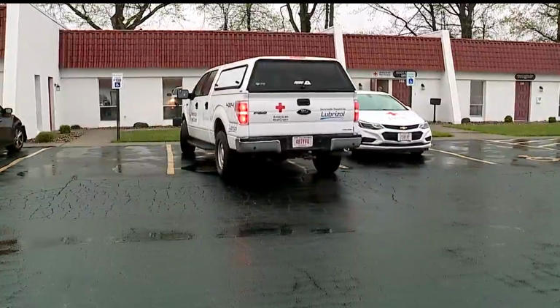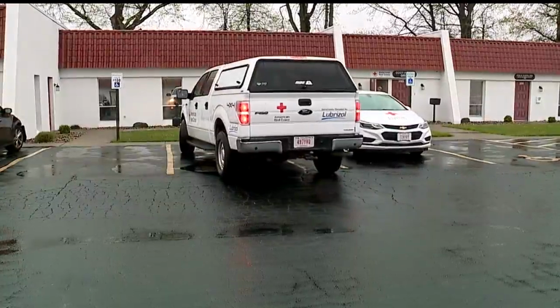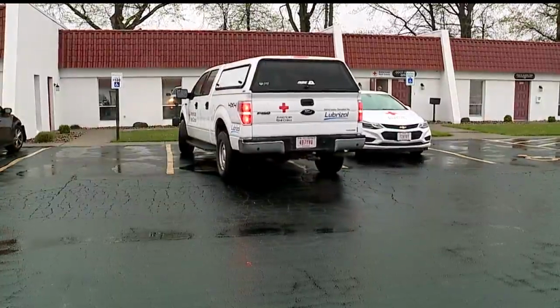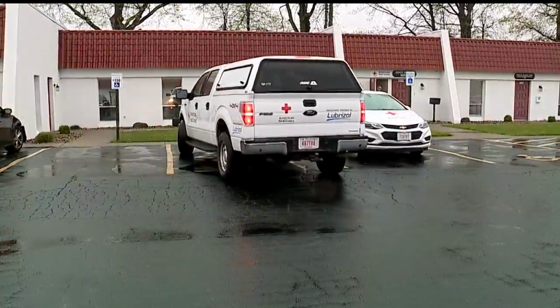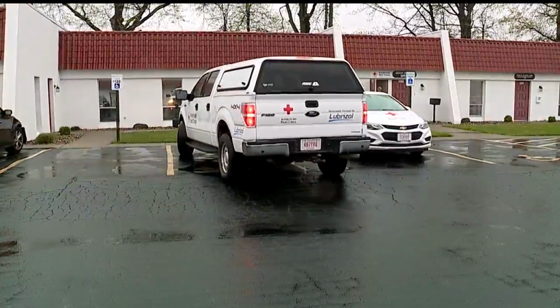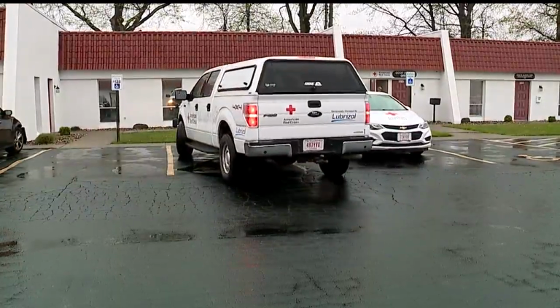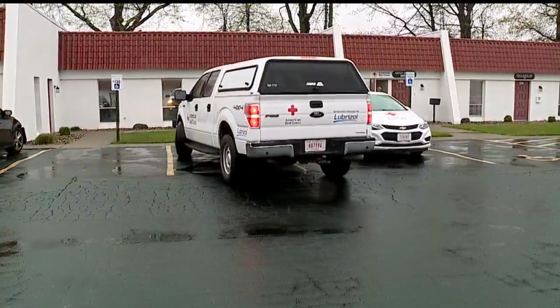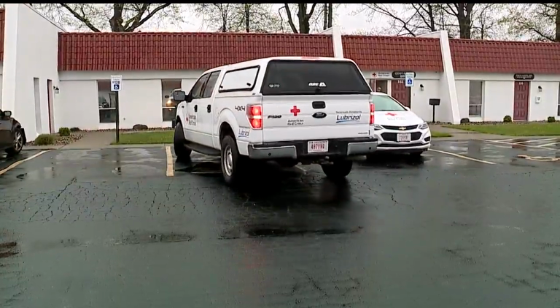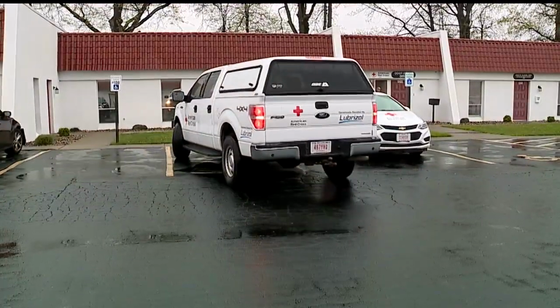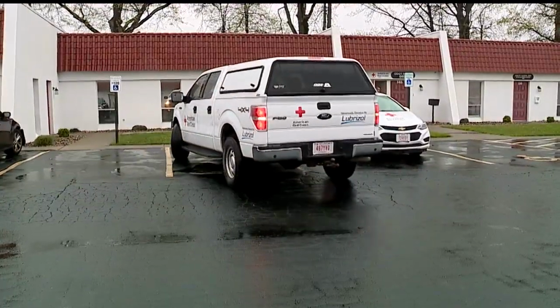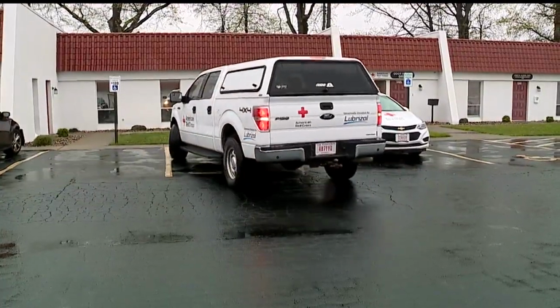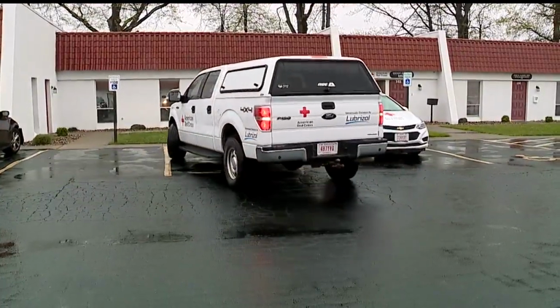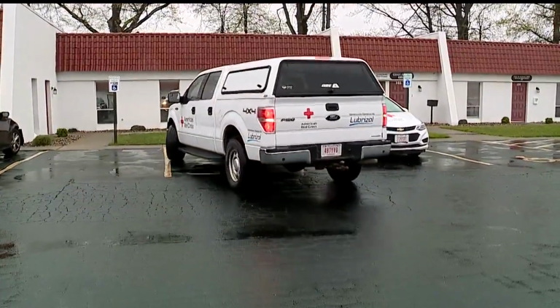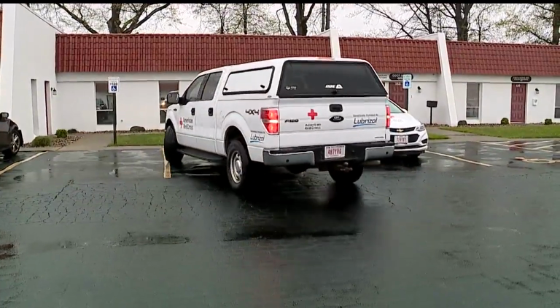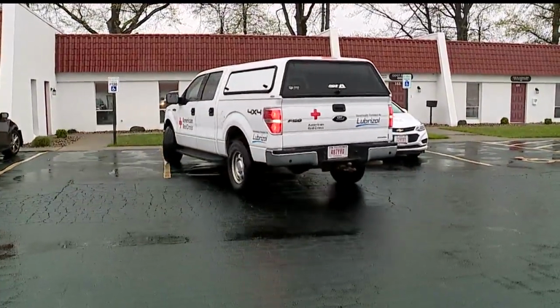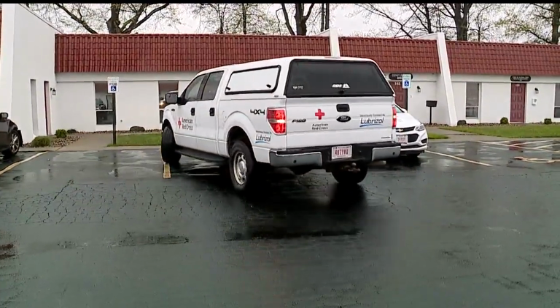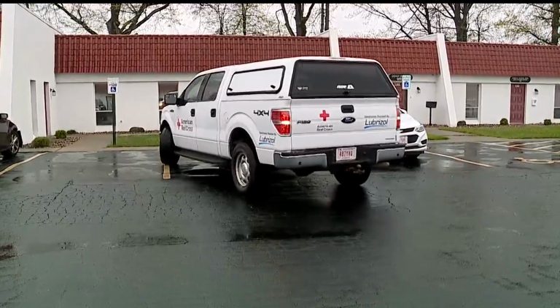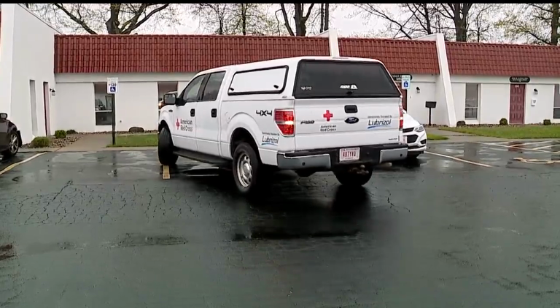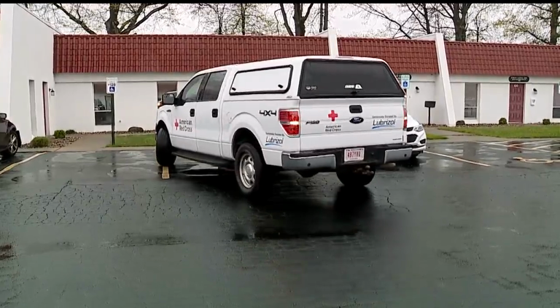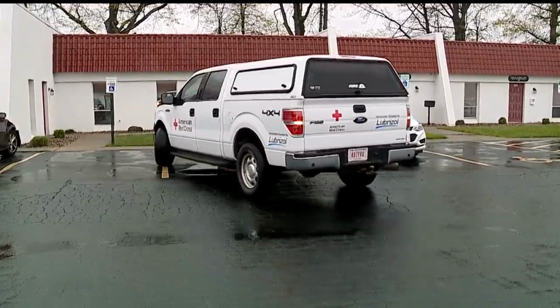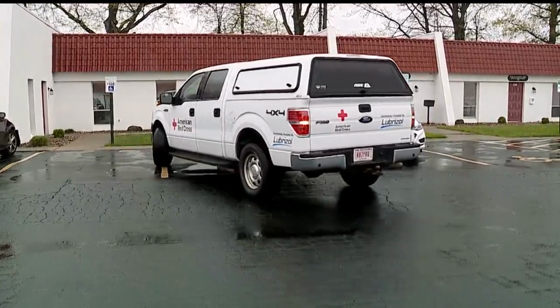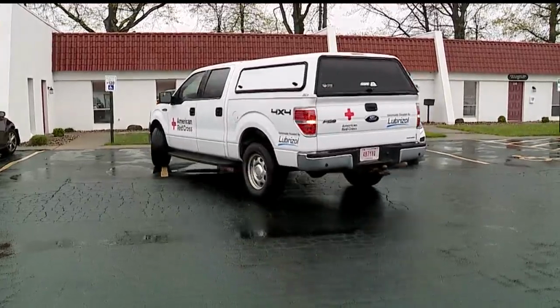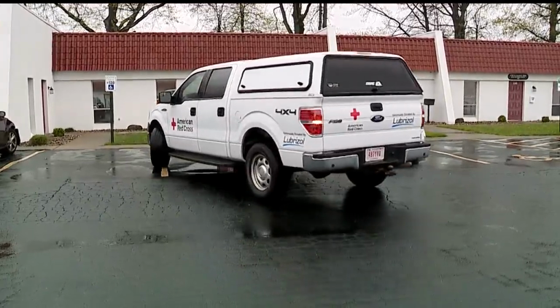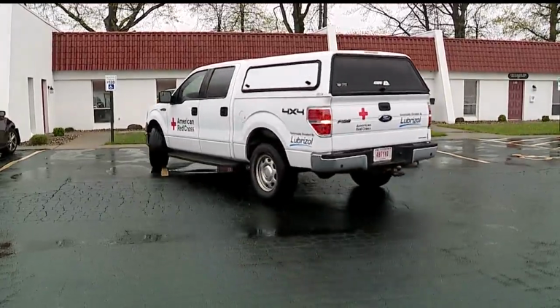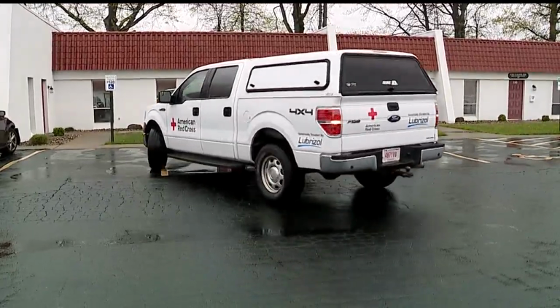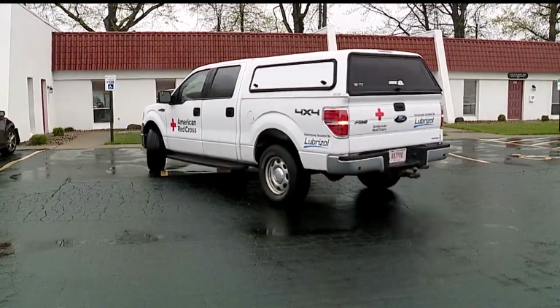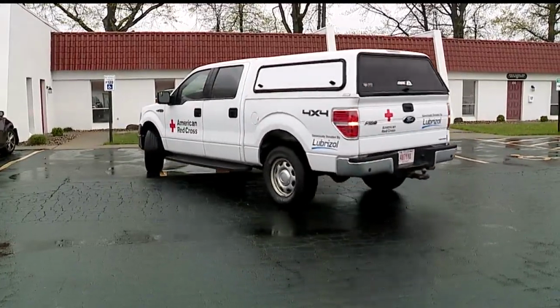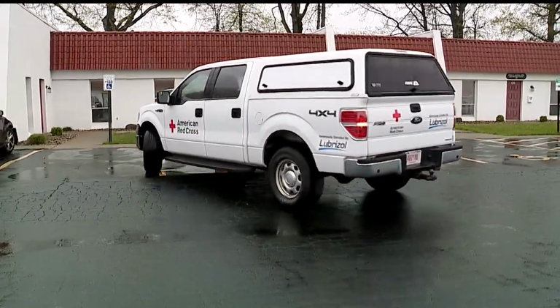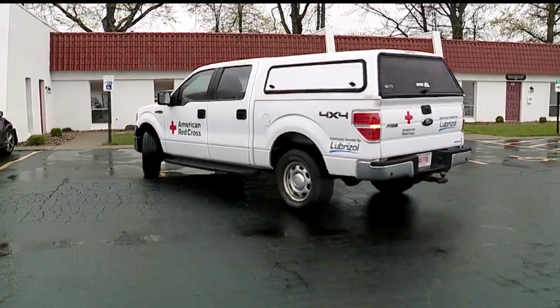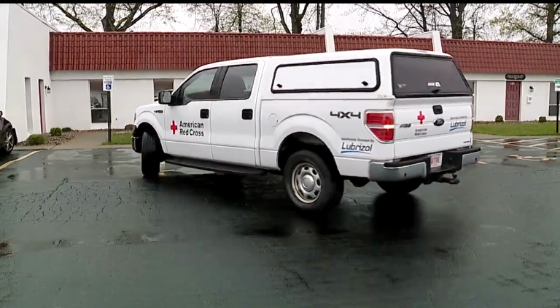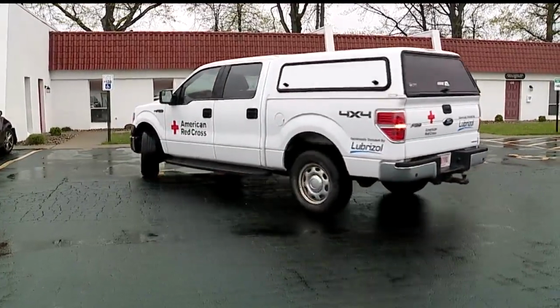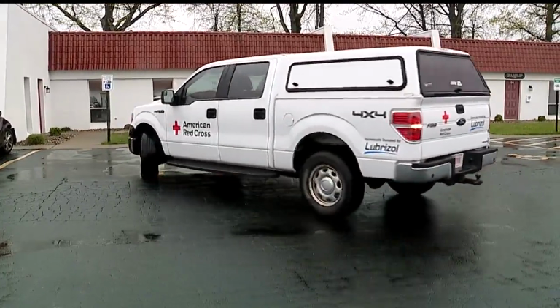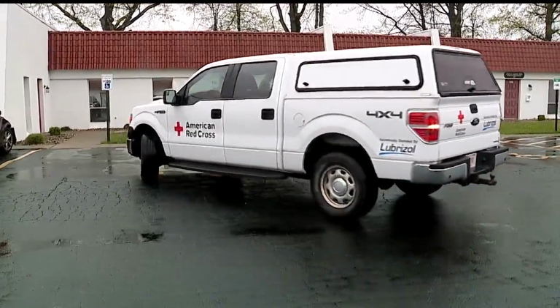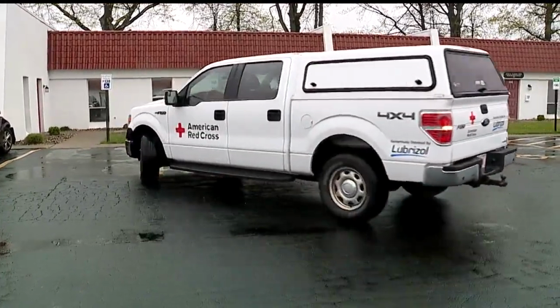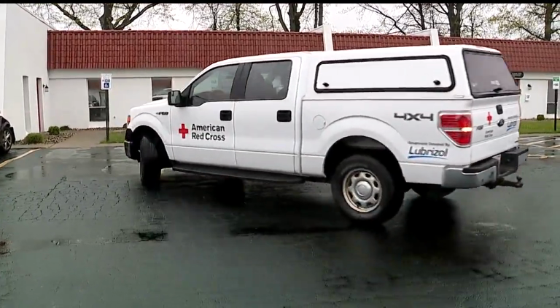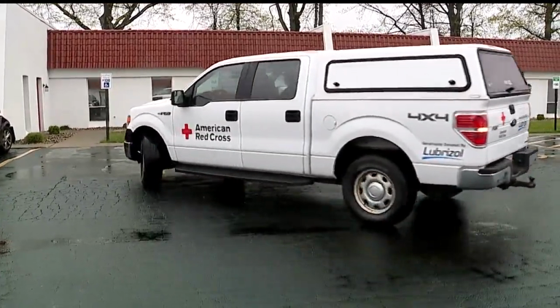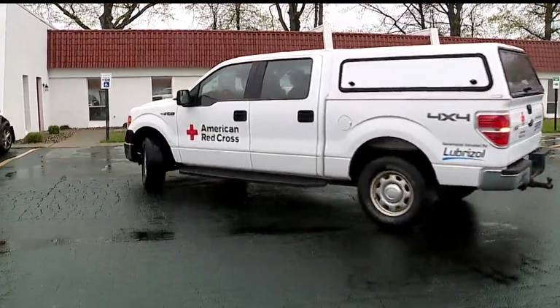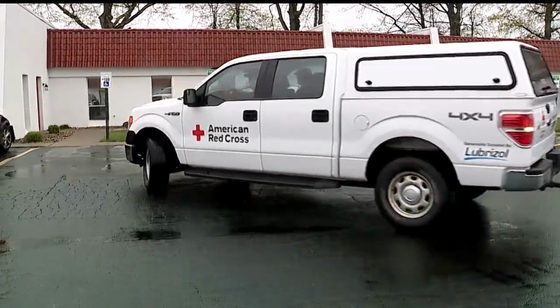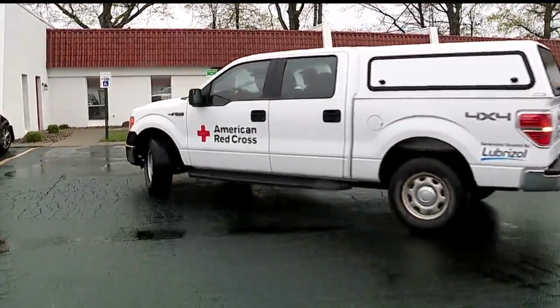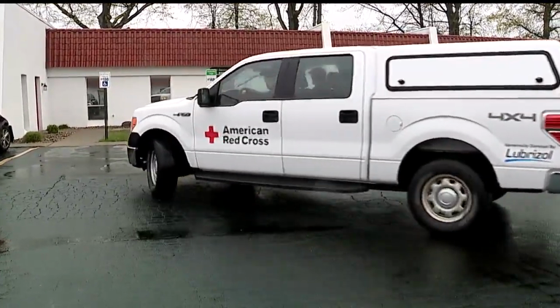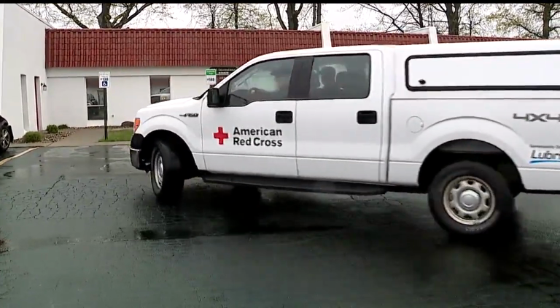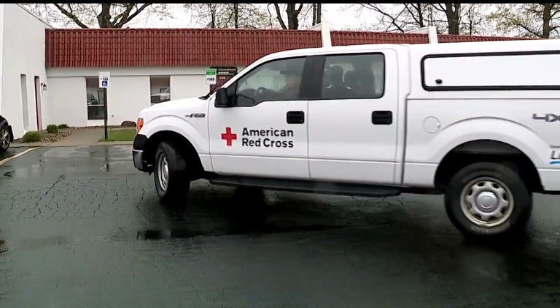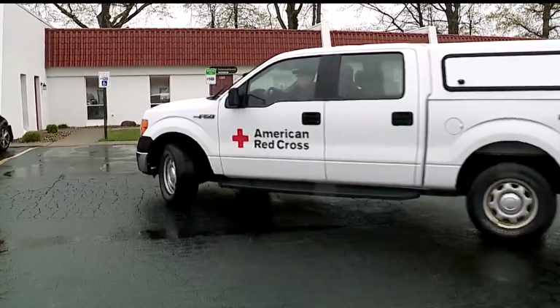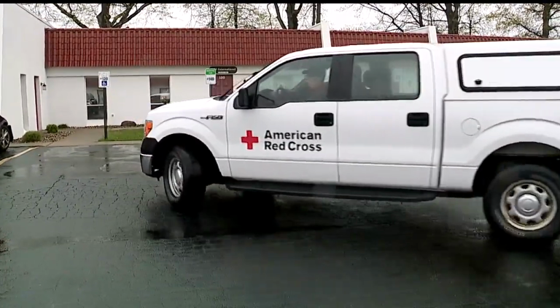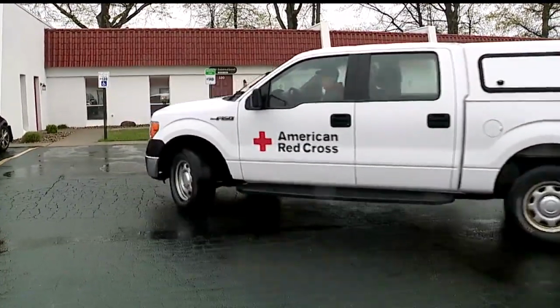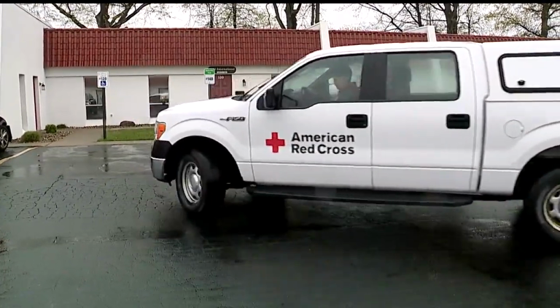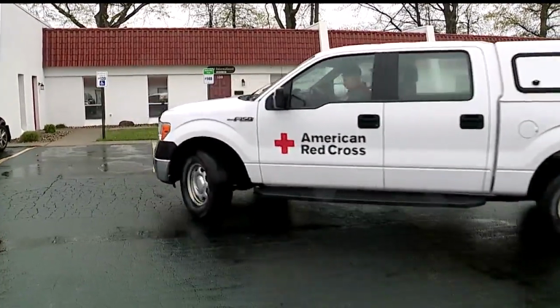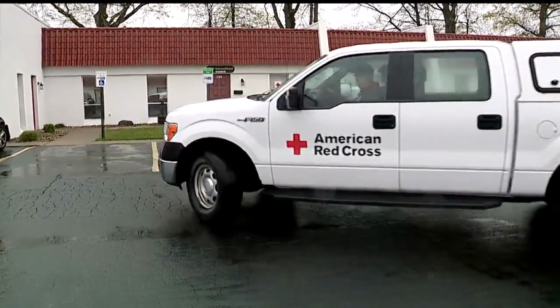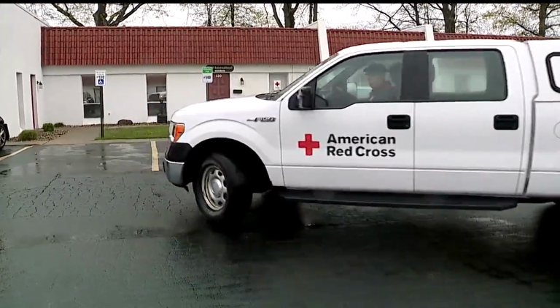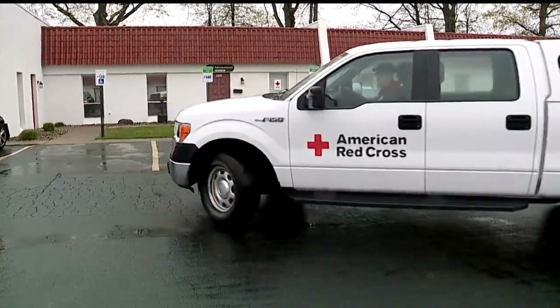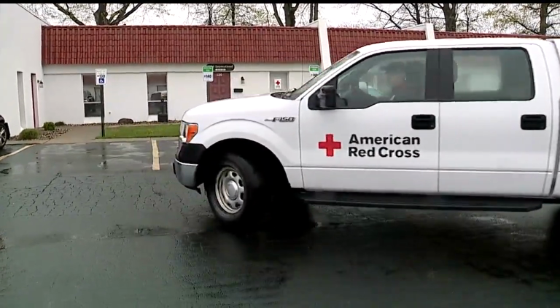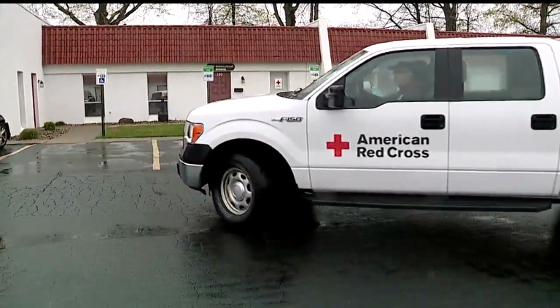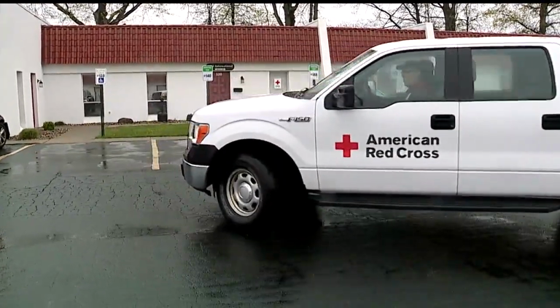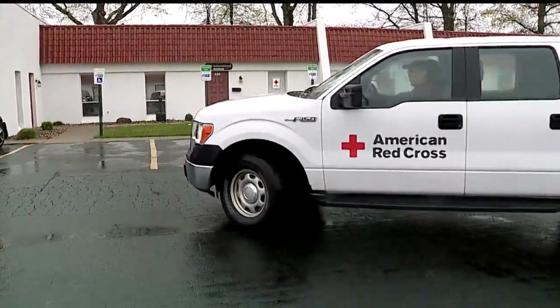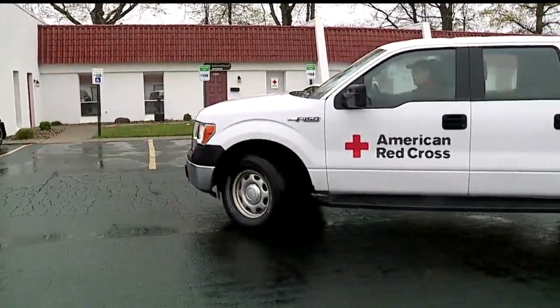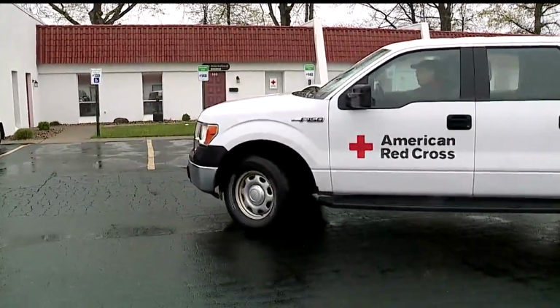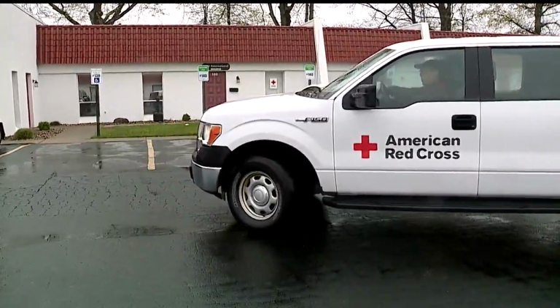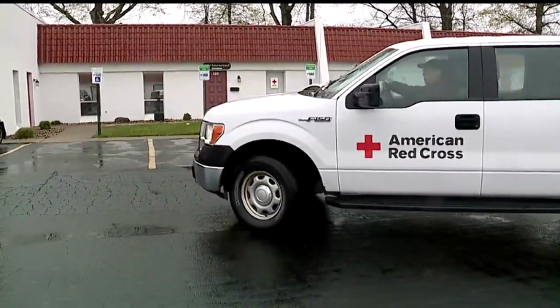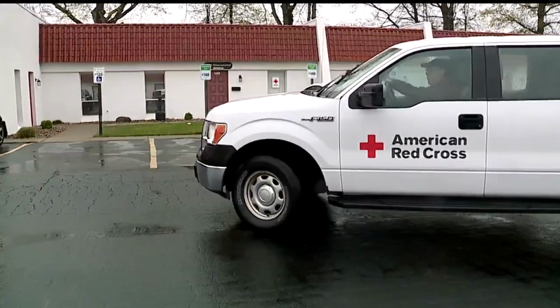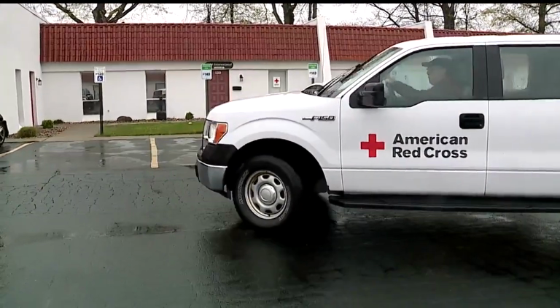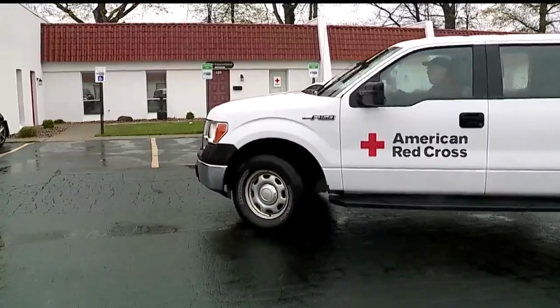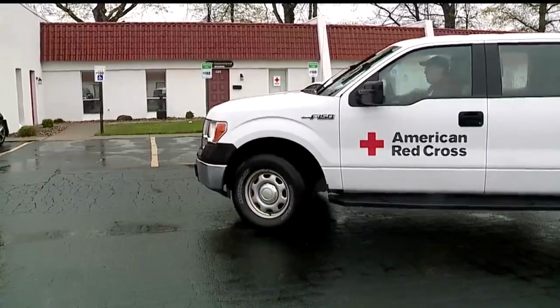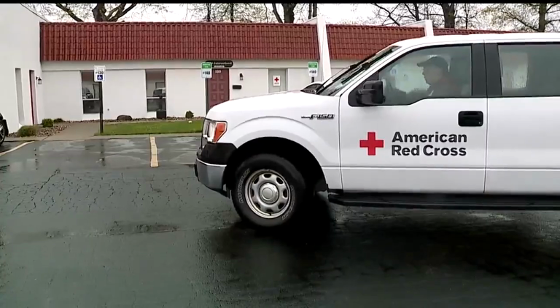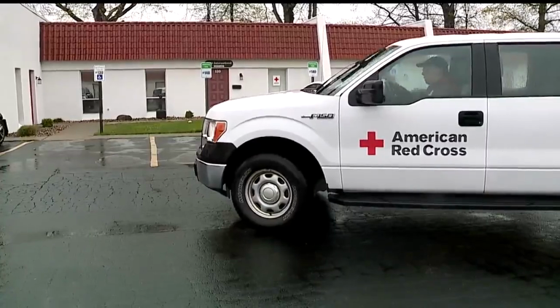And if you would like a new smoke detector put in your home, you can simply call your local Red Cross and make that appointment.